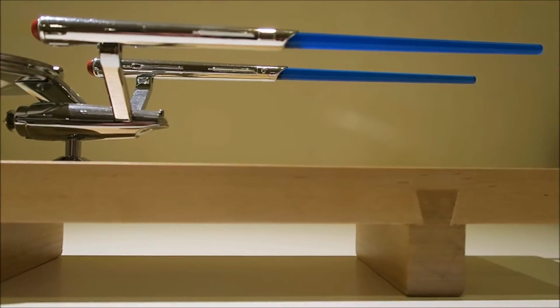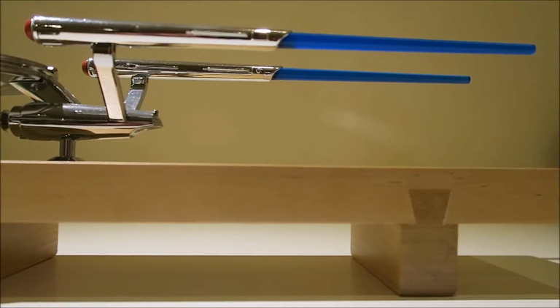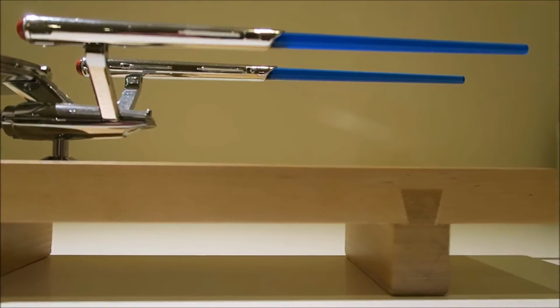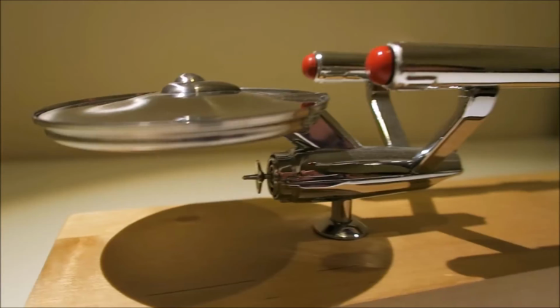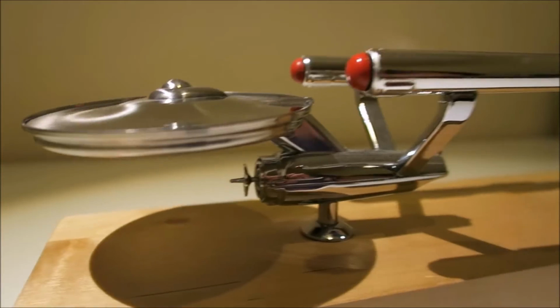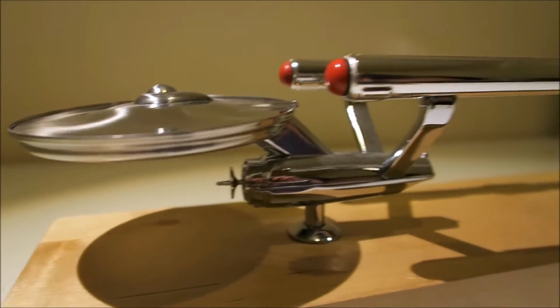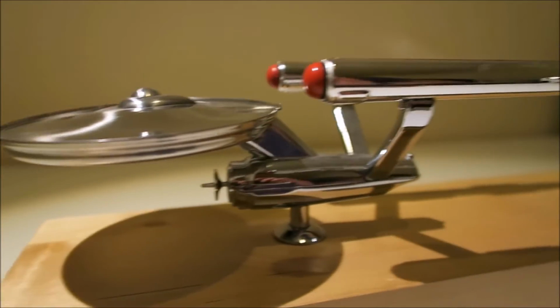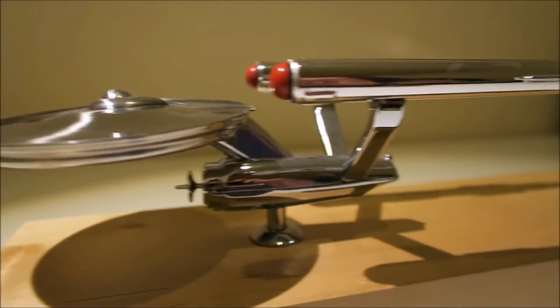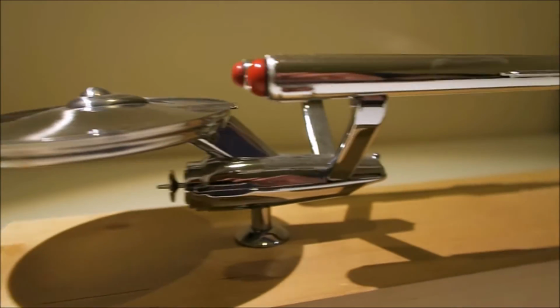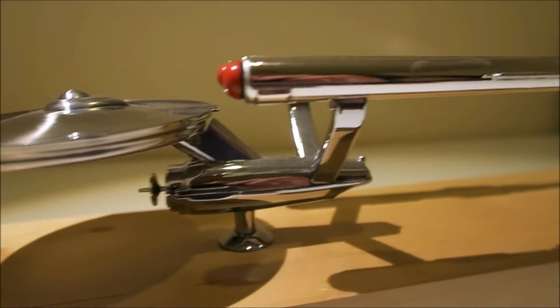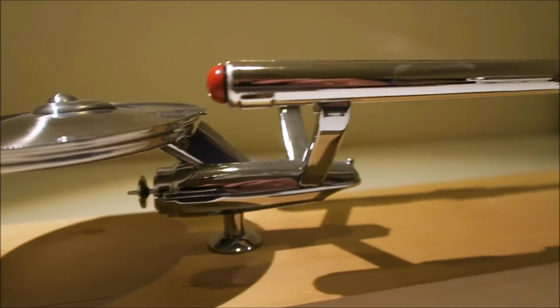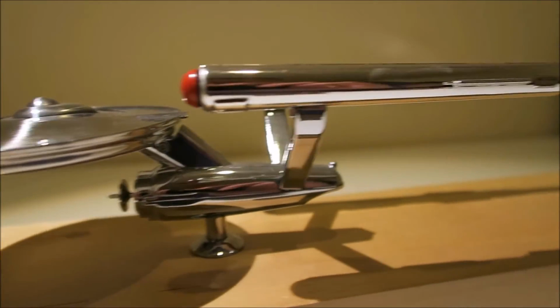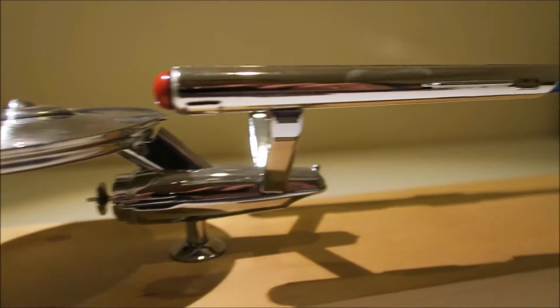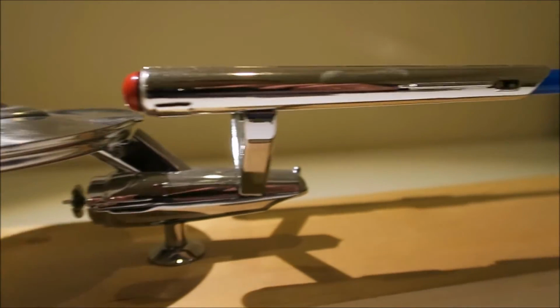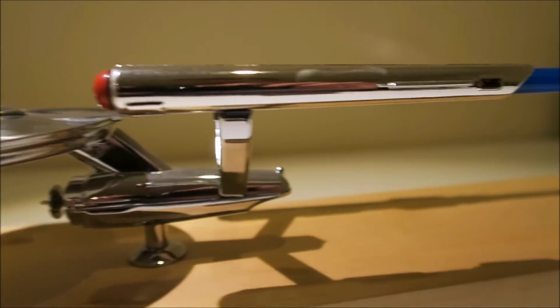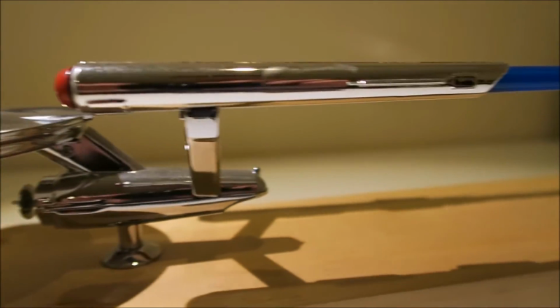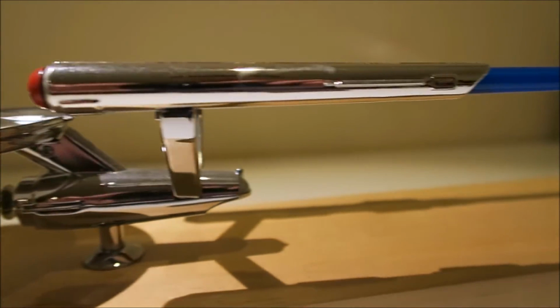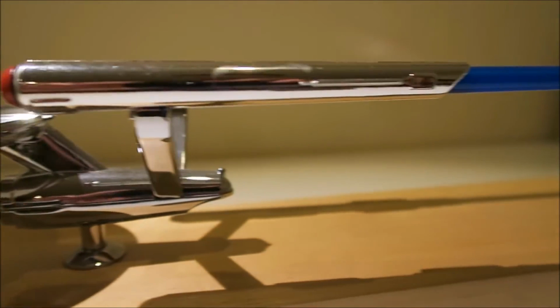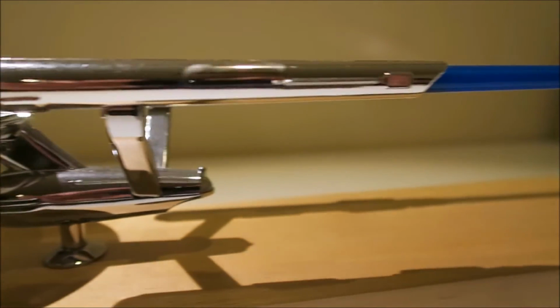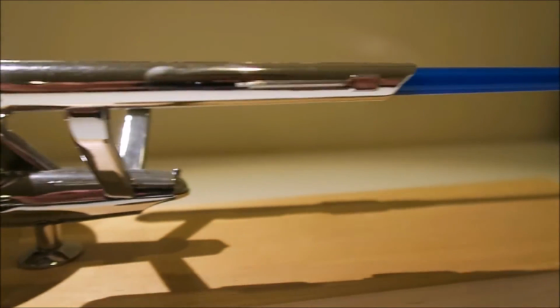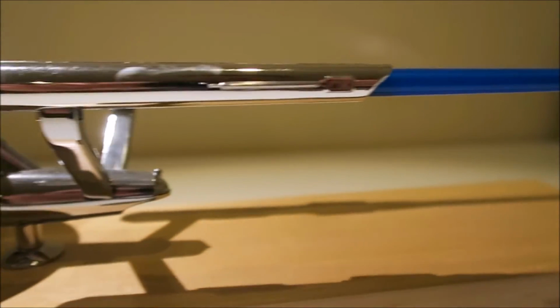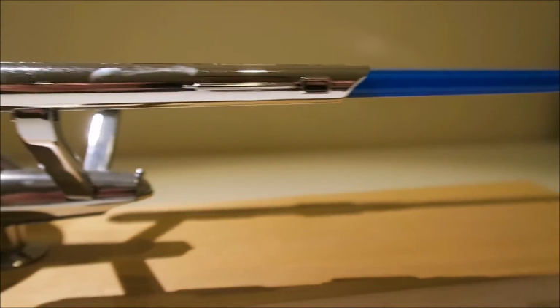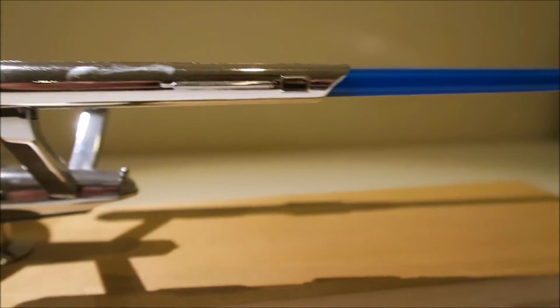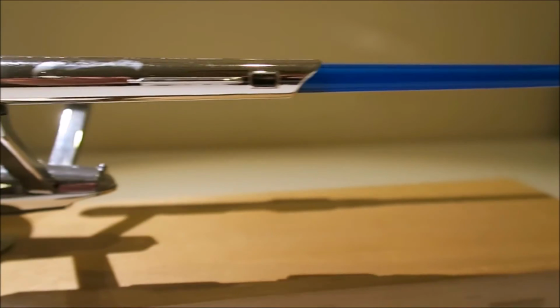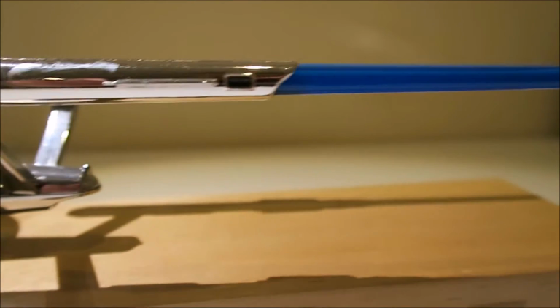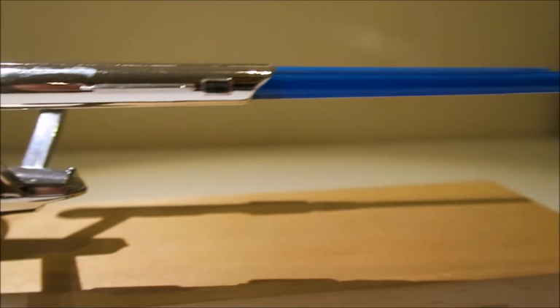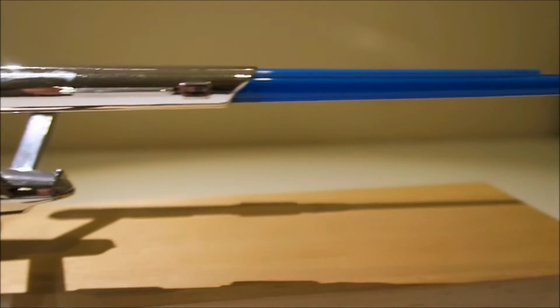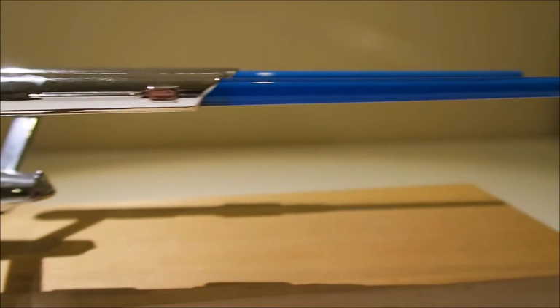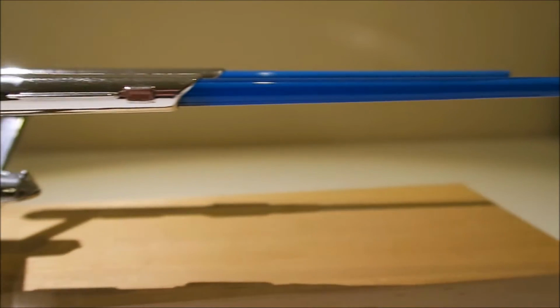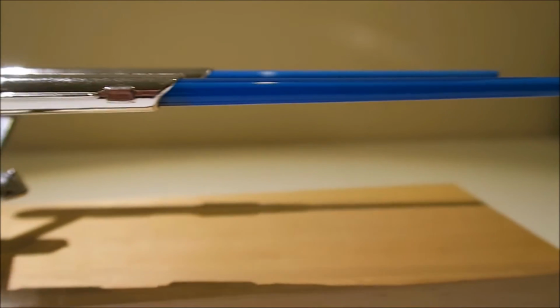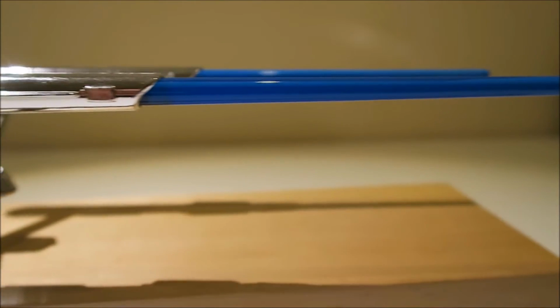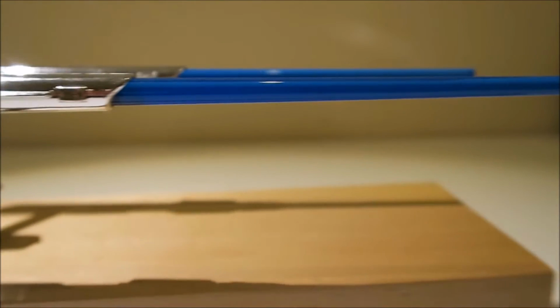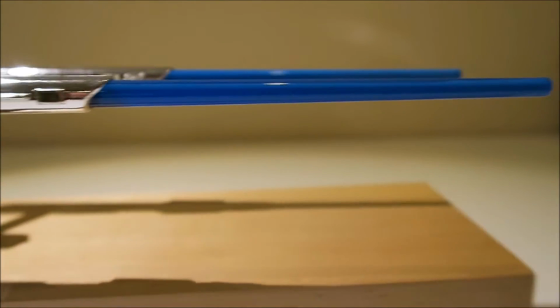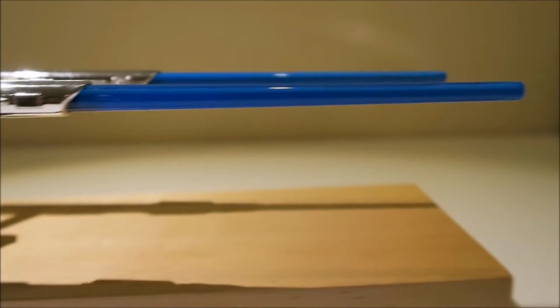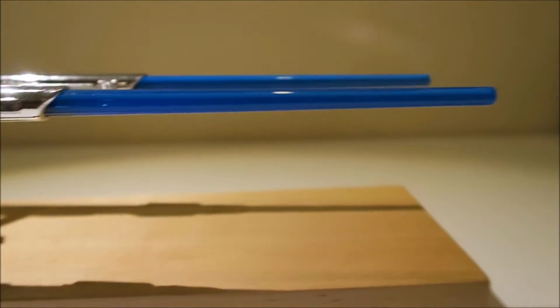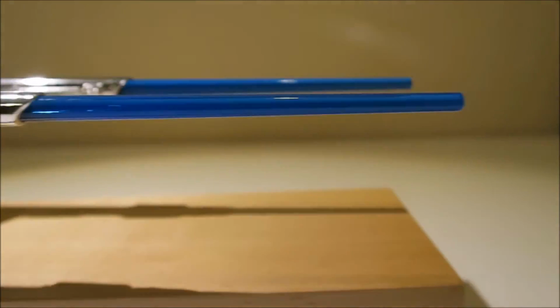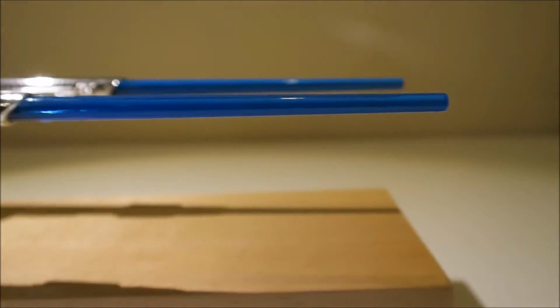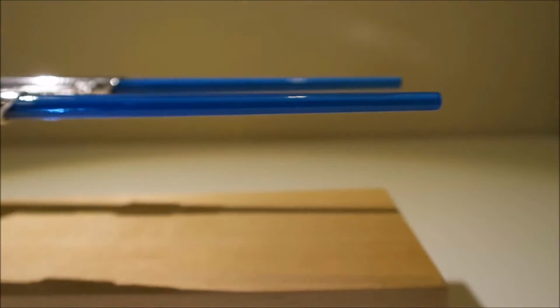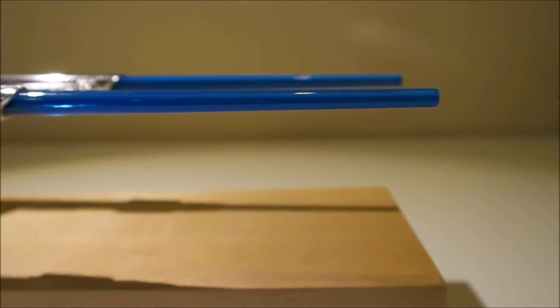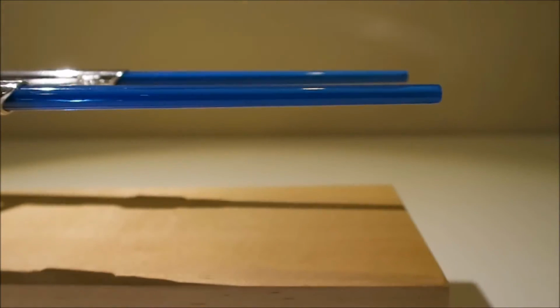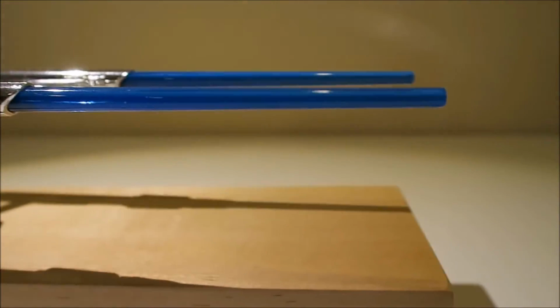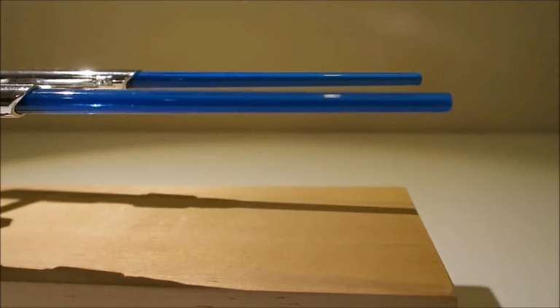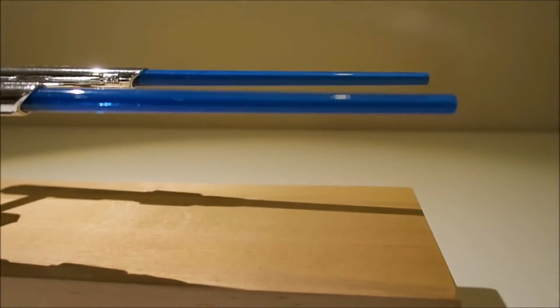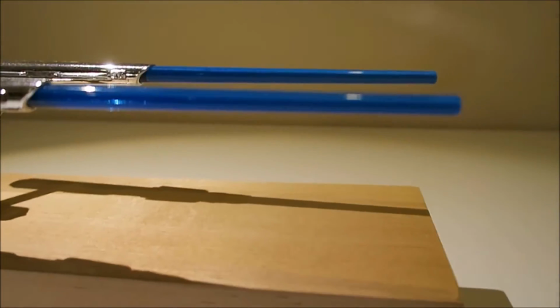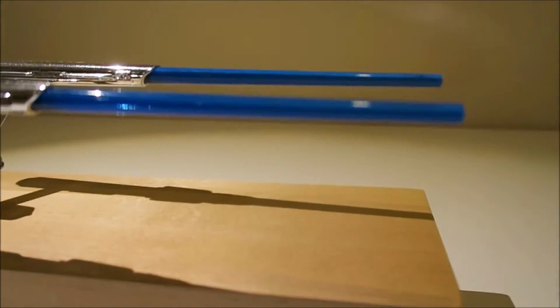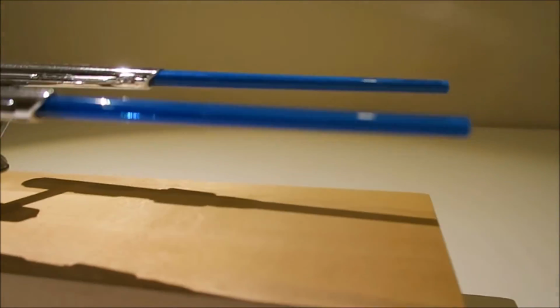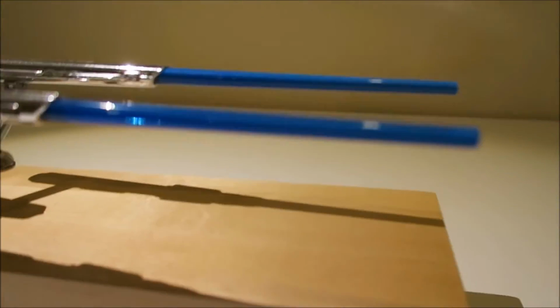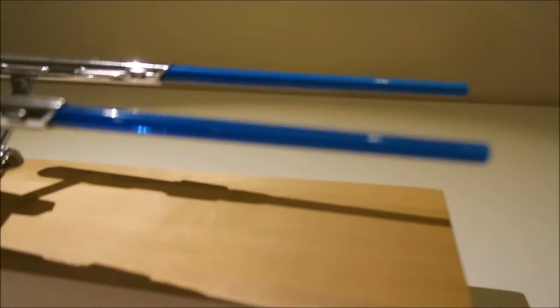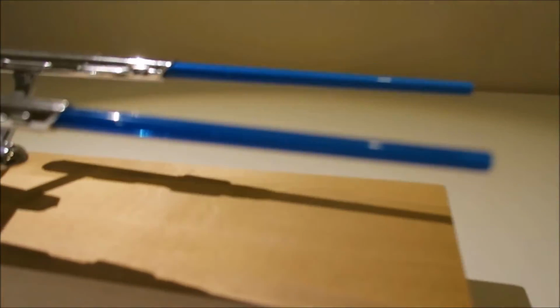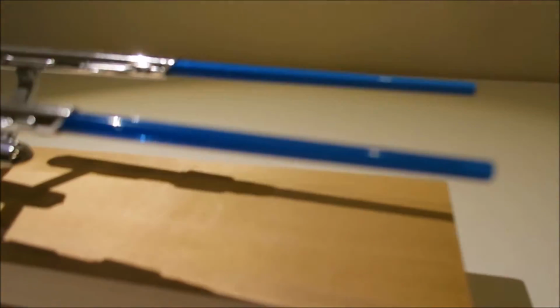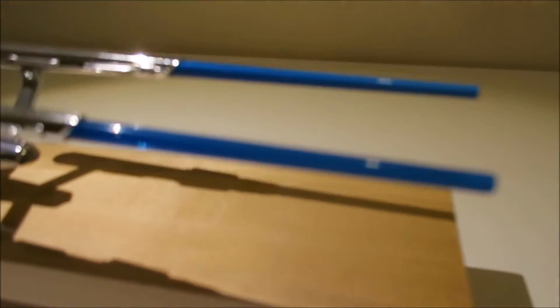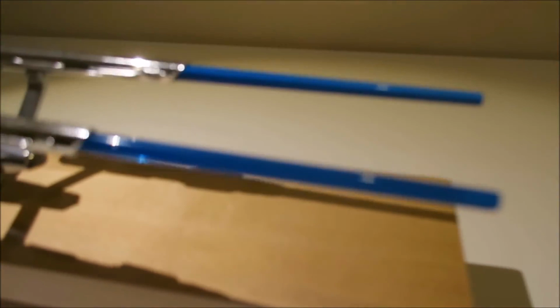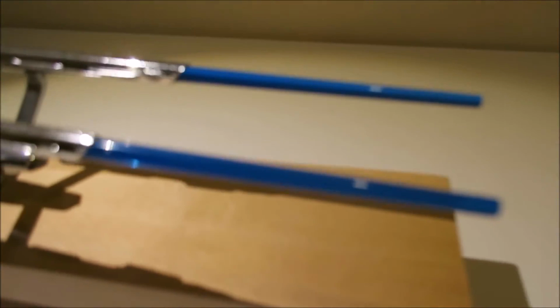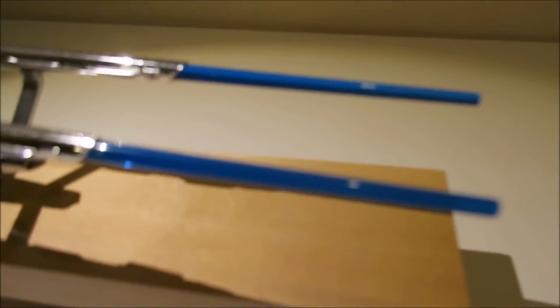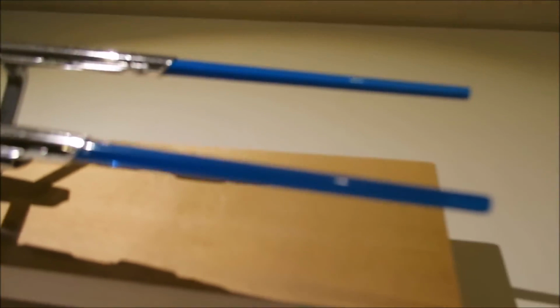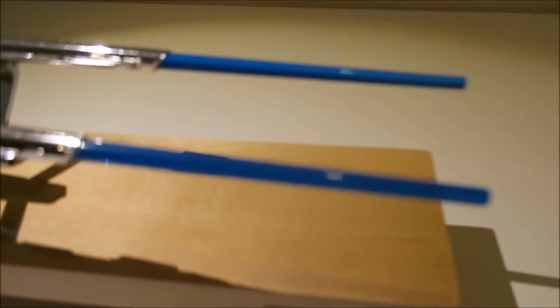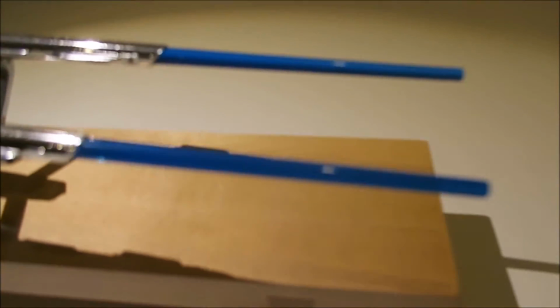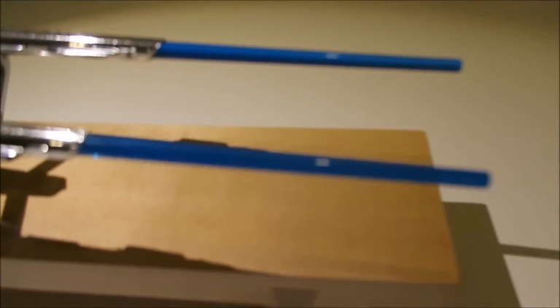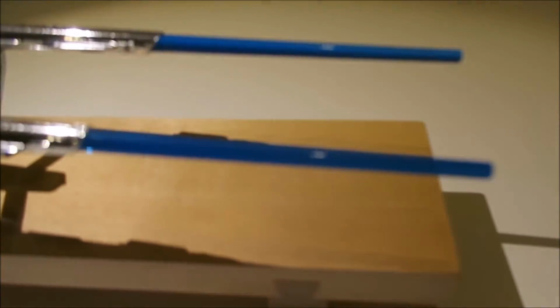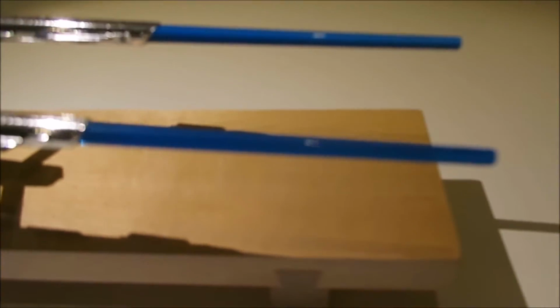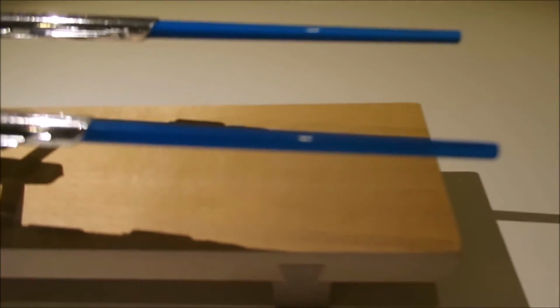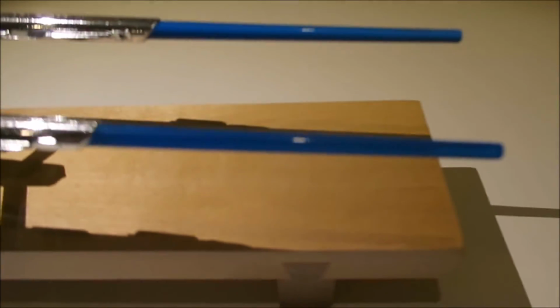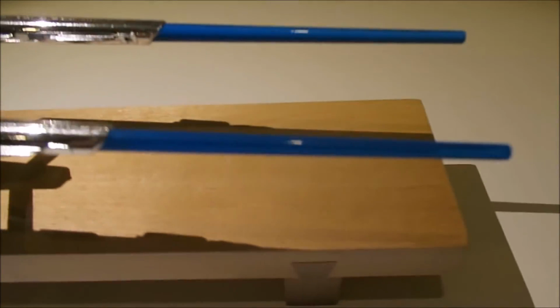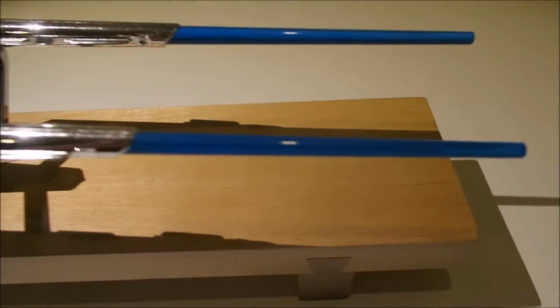Behind the nacelles we have a warp trail, and because of the translucent blue plastic, it catches the light really nicely.